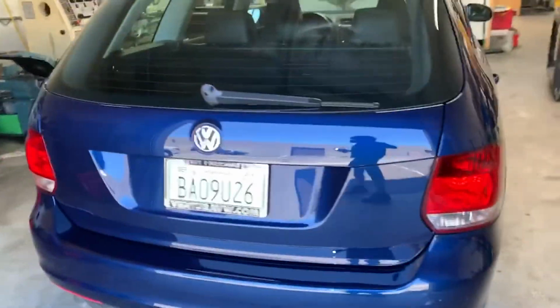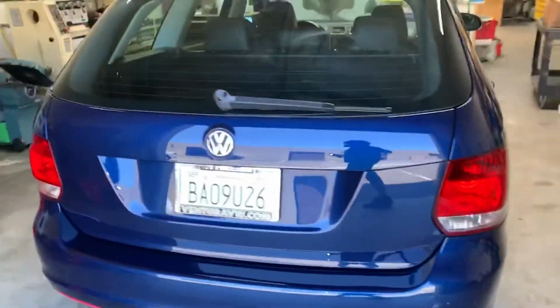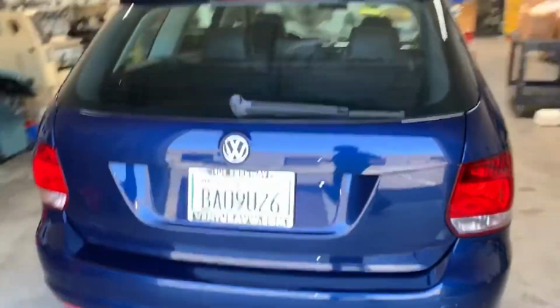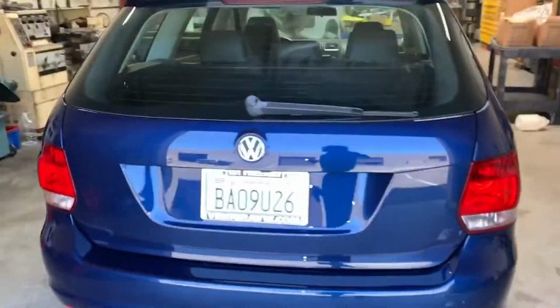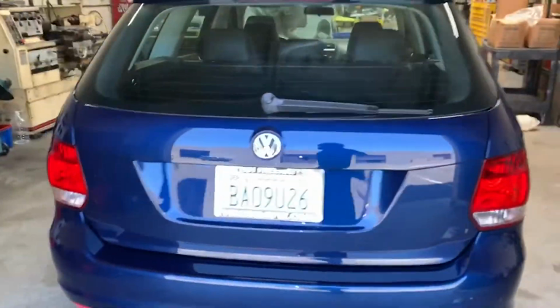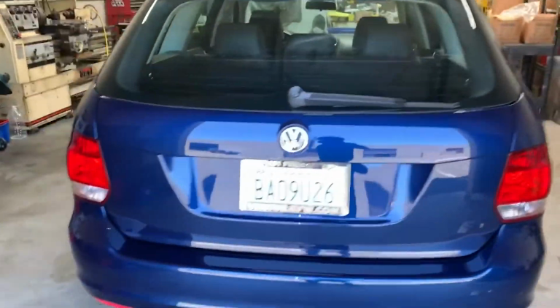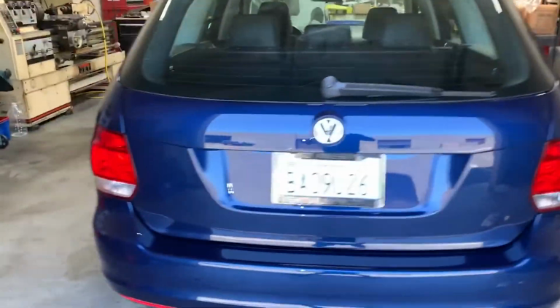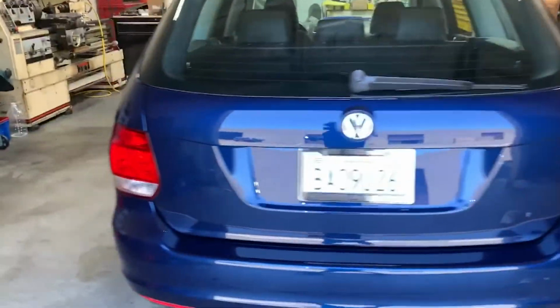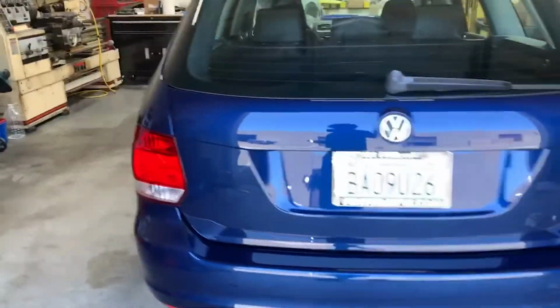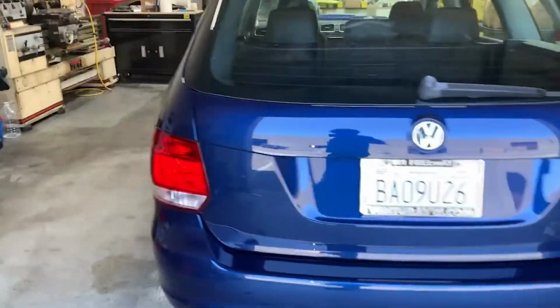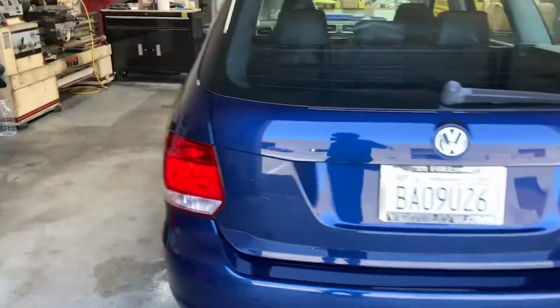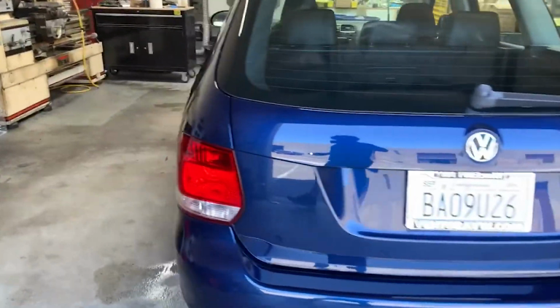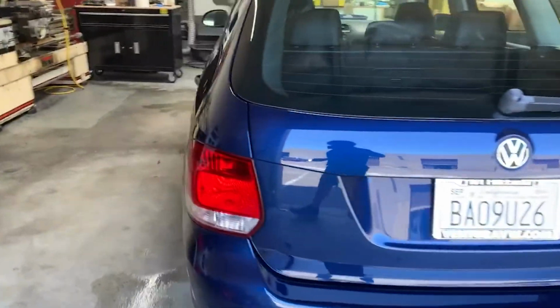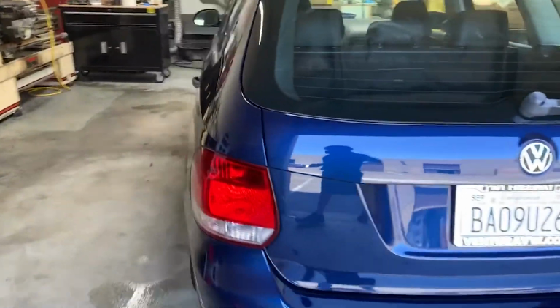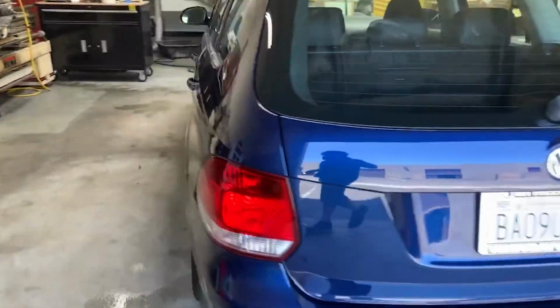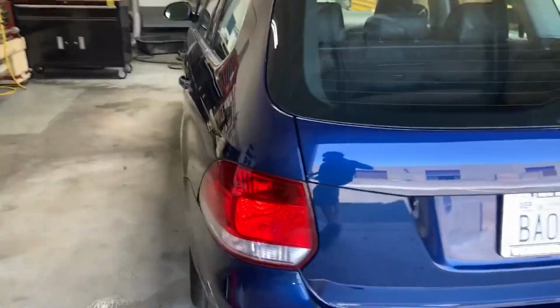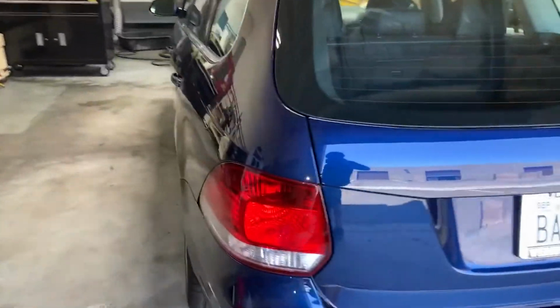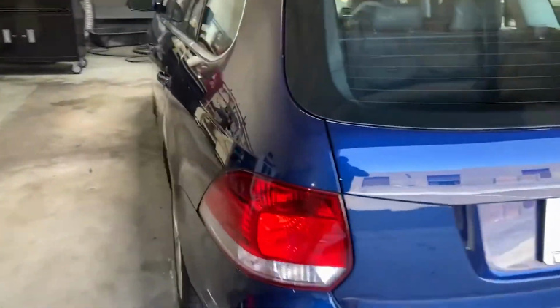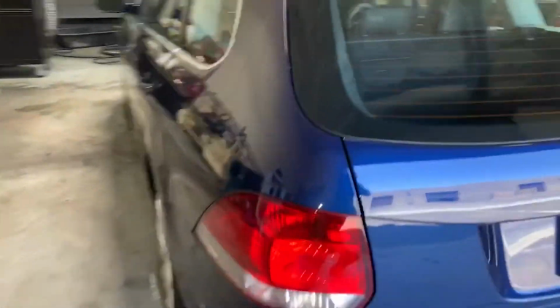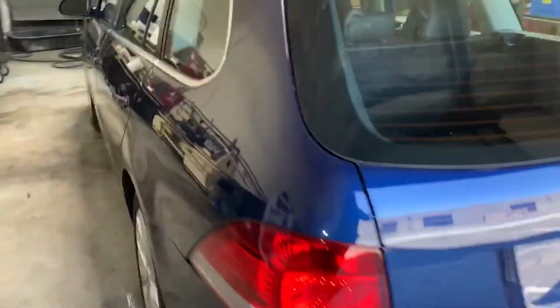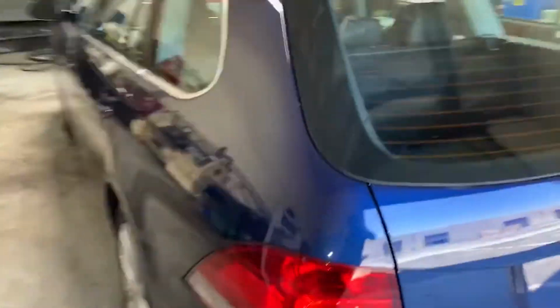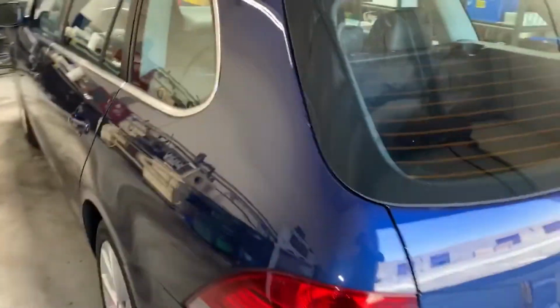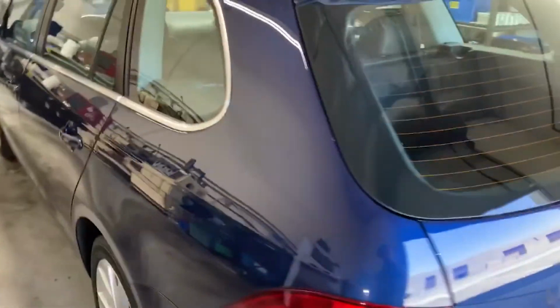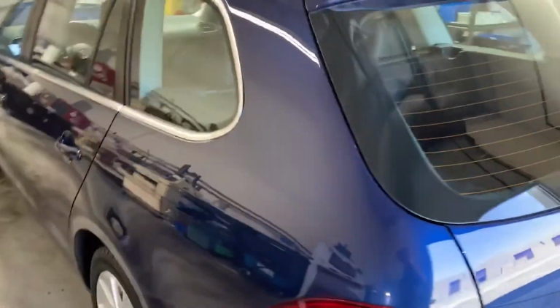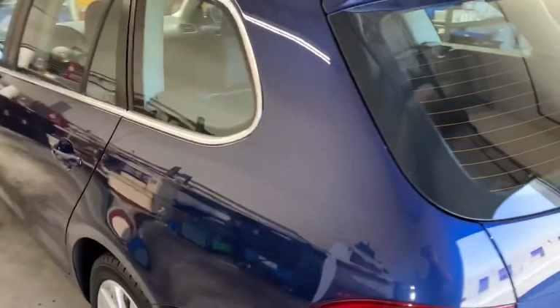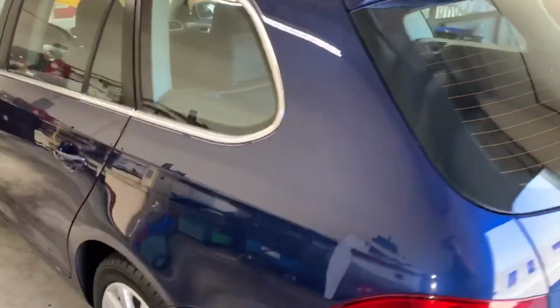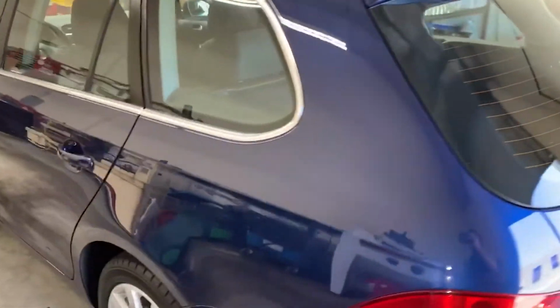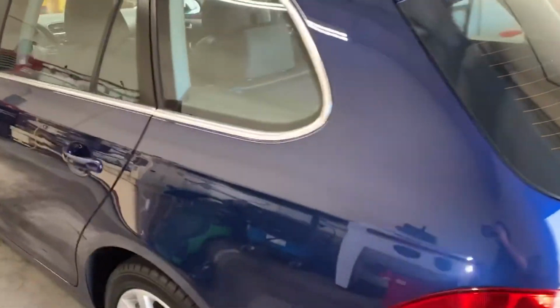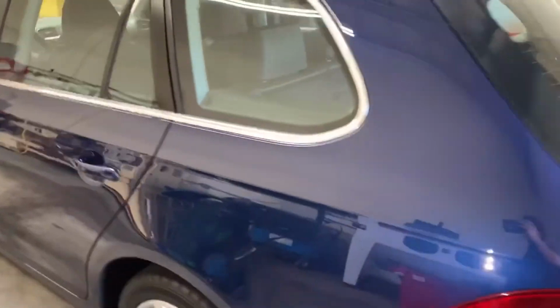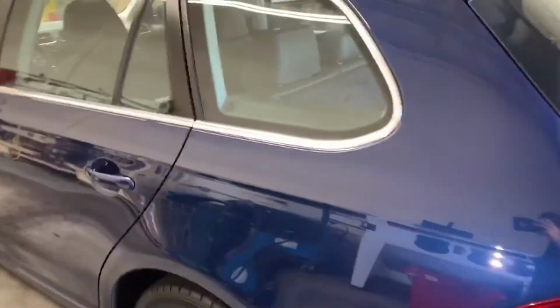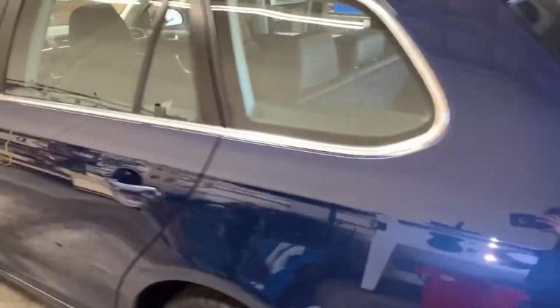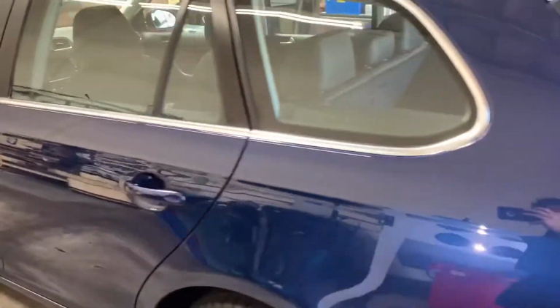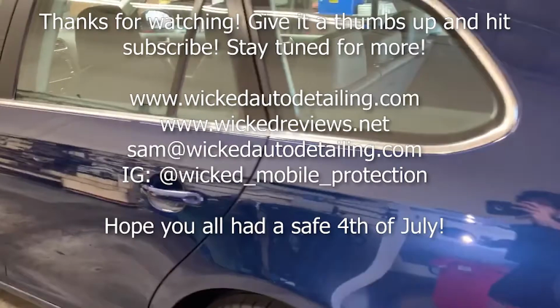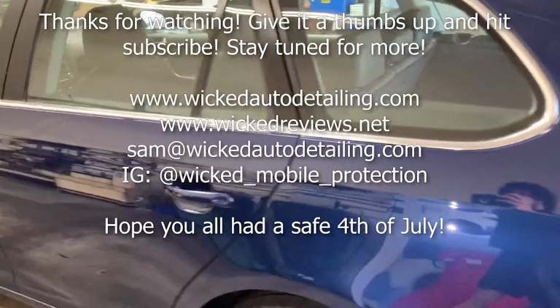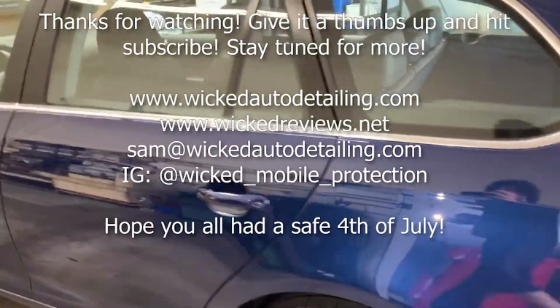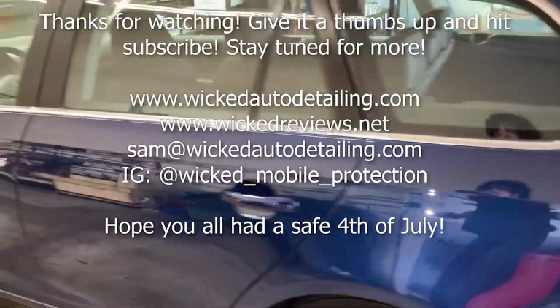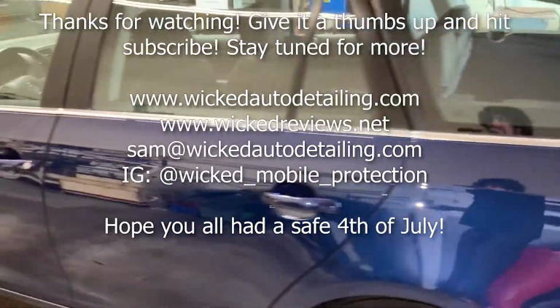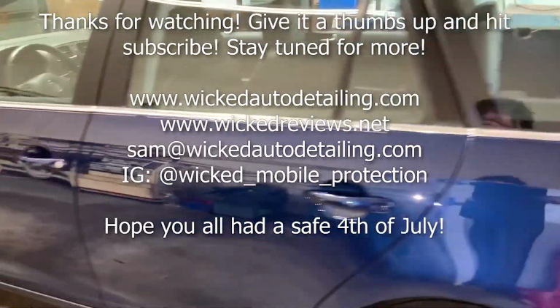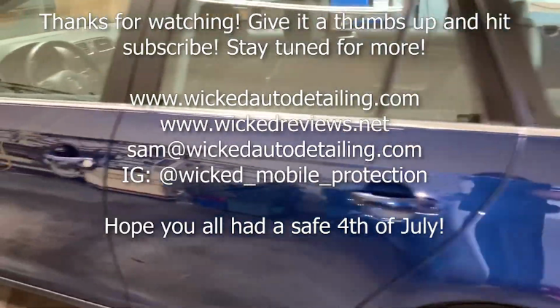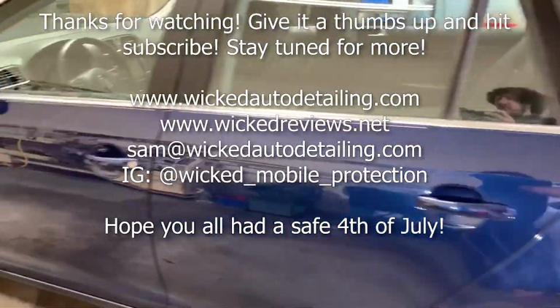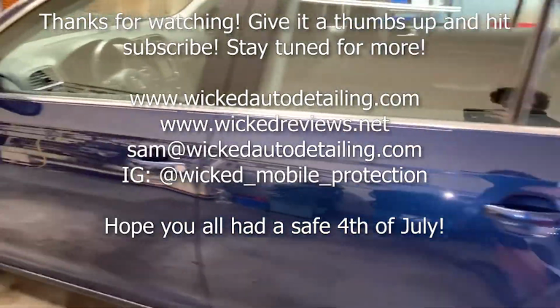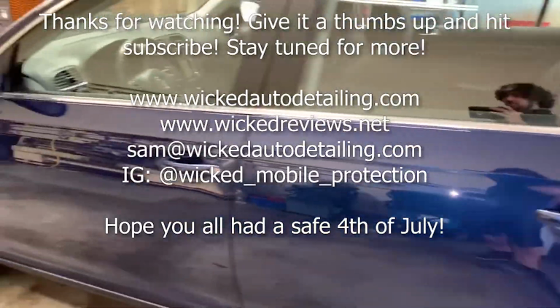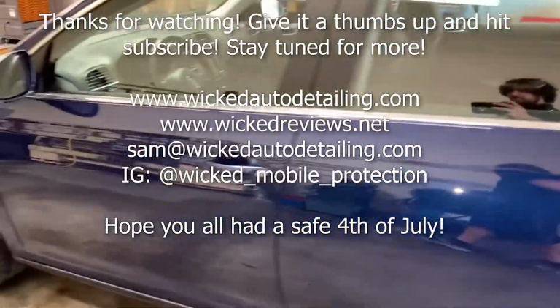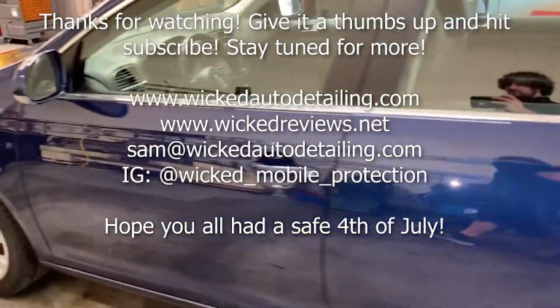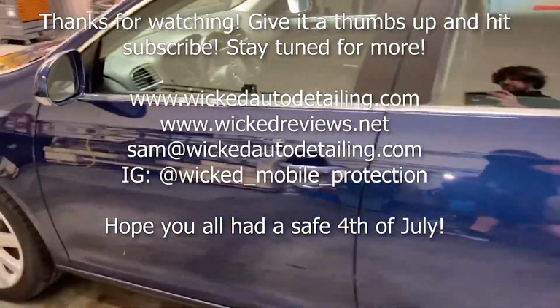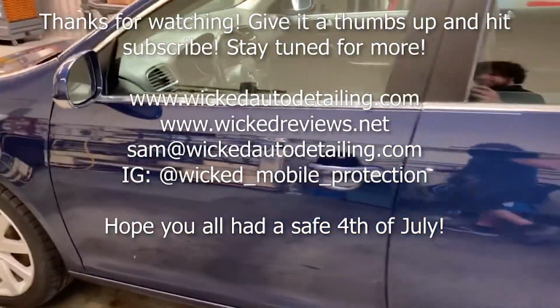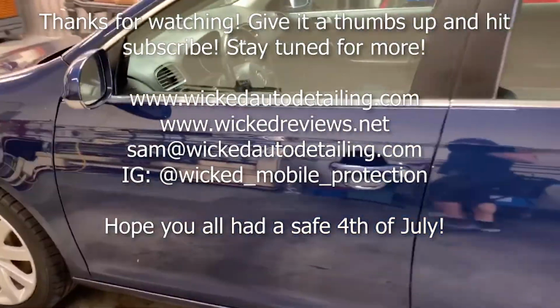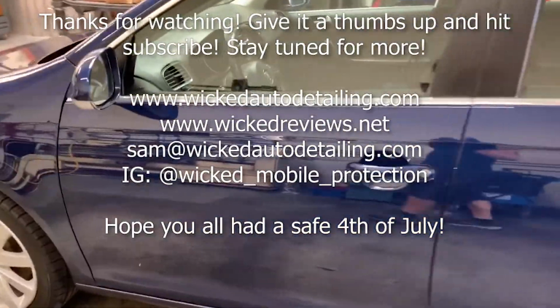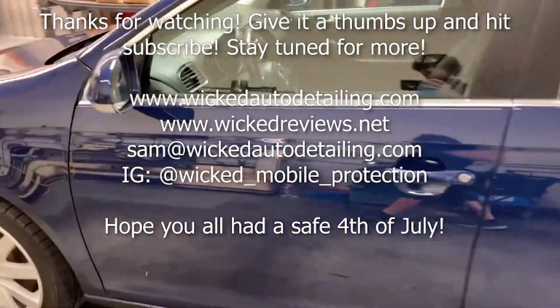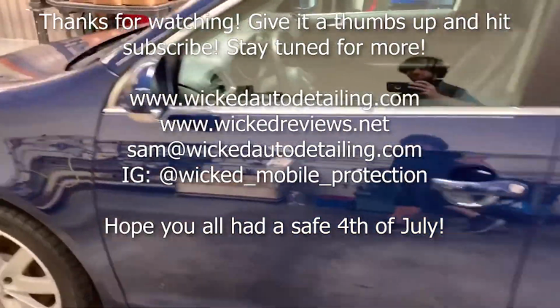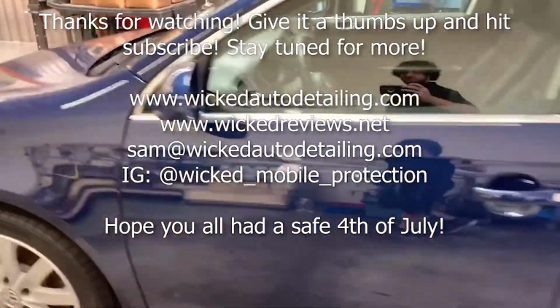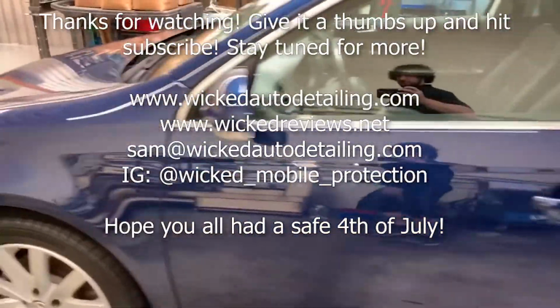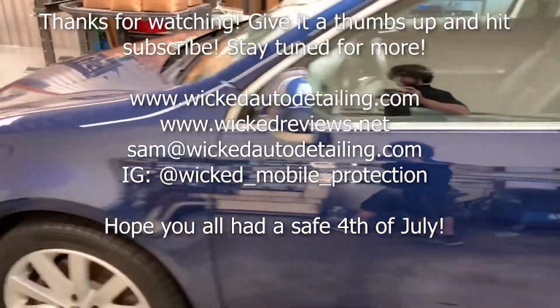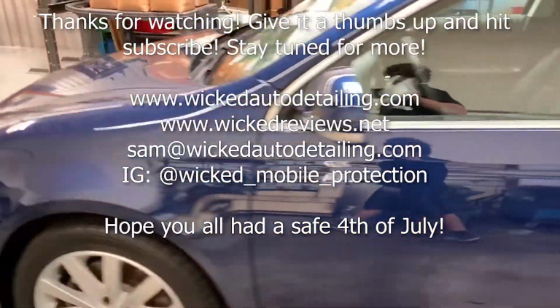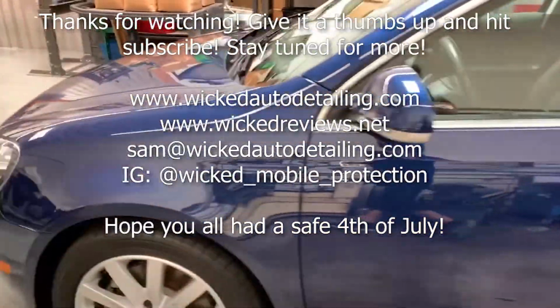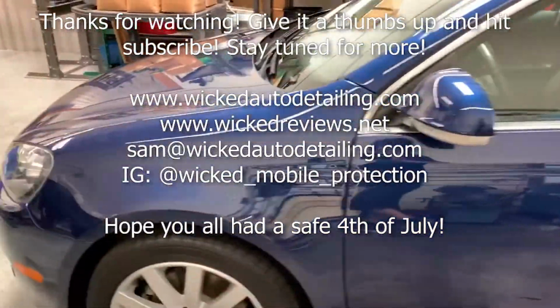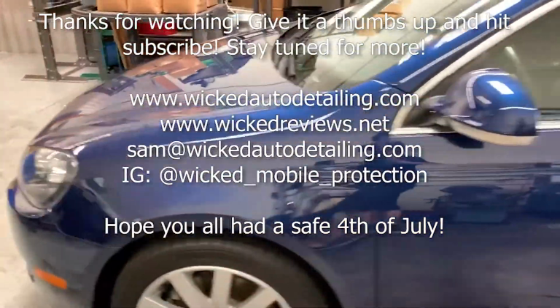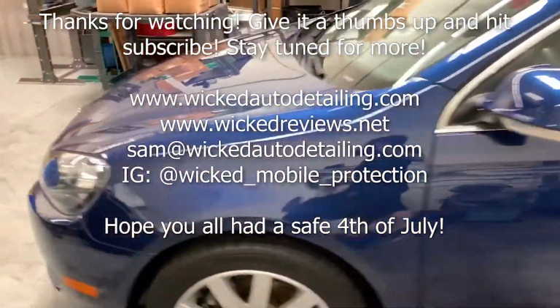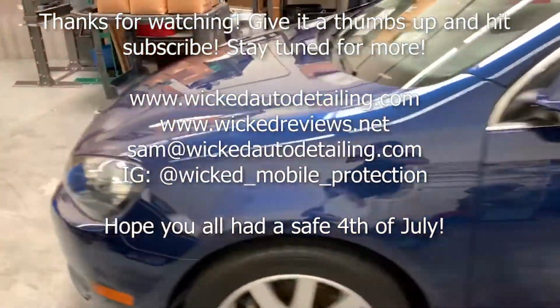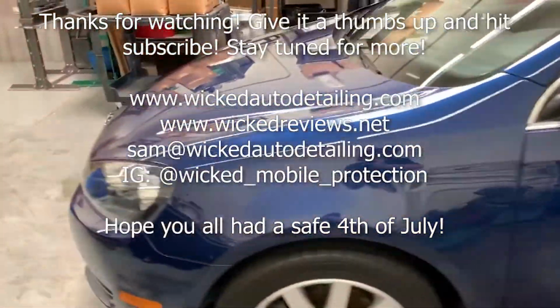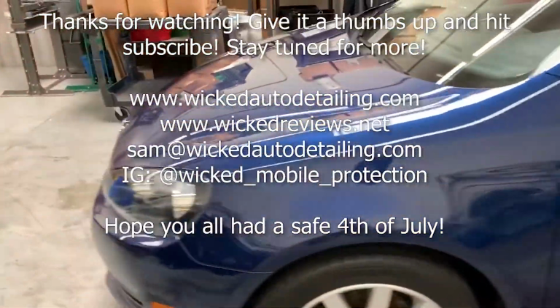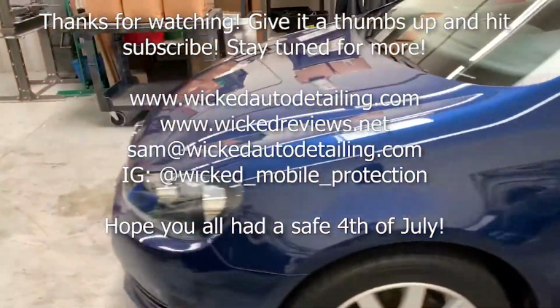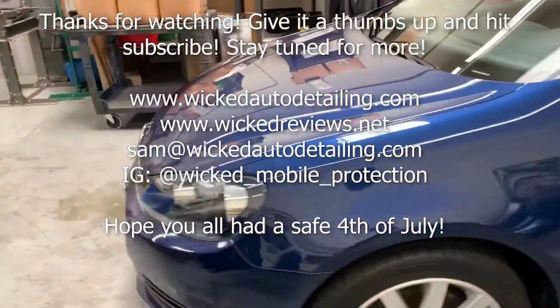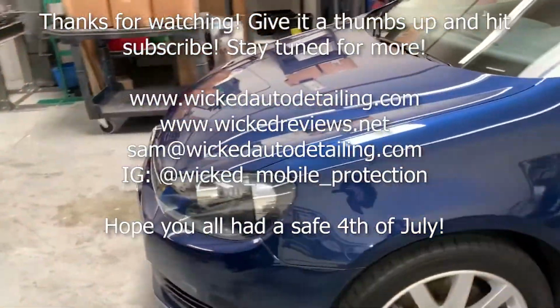Thanks for watching guys, hope you enjoyed. Sorry I couldn't be longer. Give it a thumbs up and hit subscribe if you liked it, and we will catch you next time.